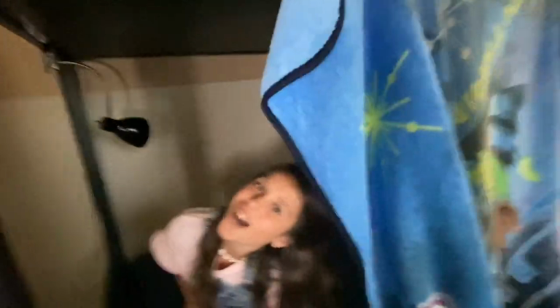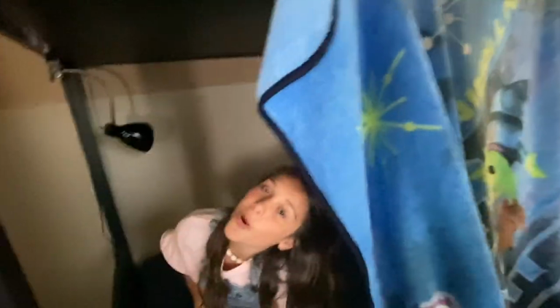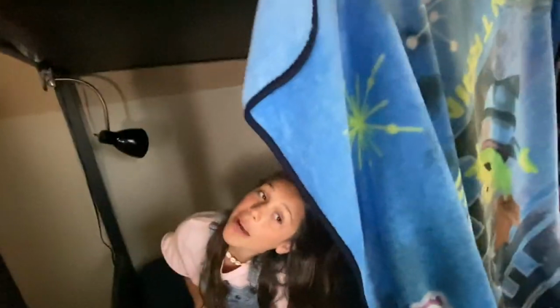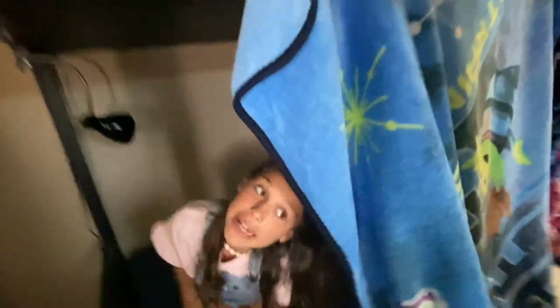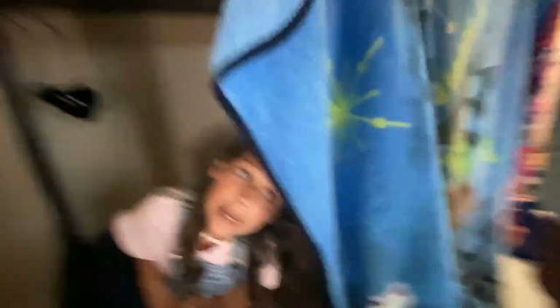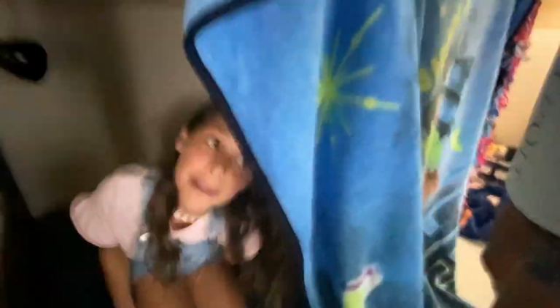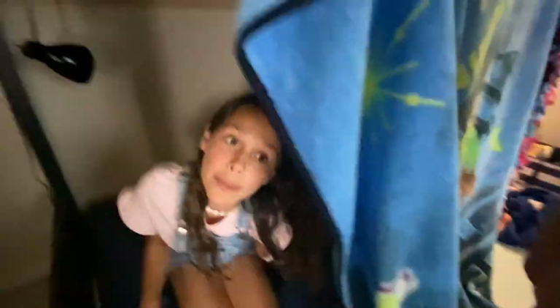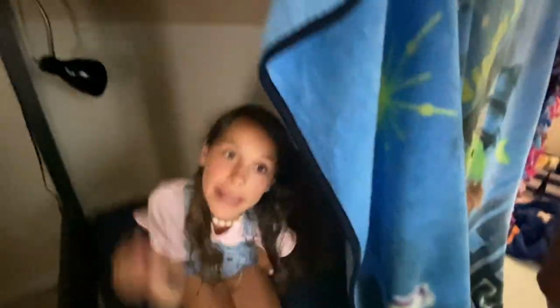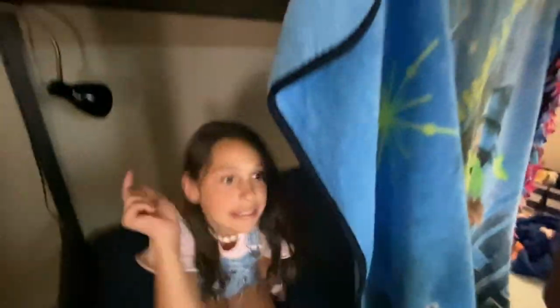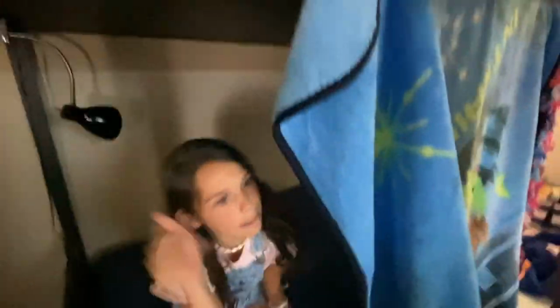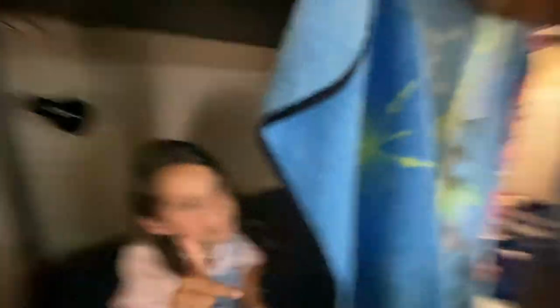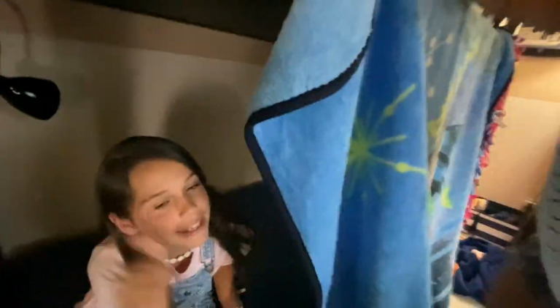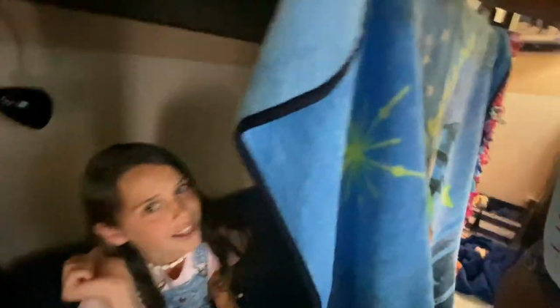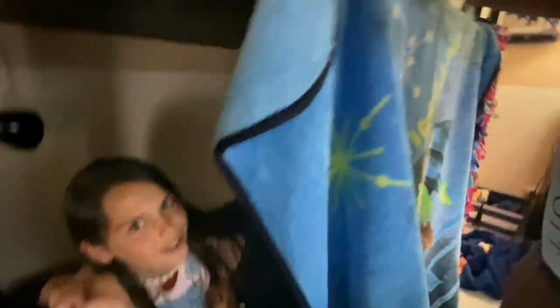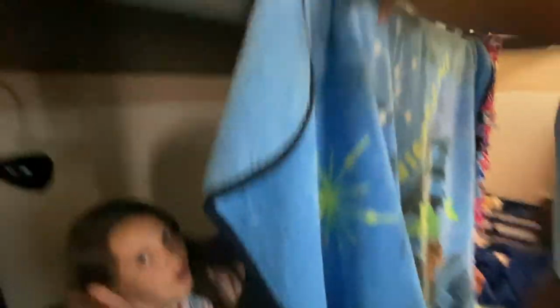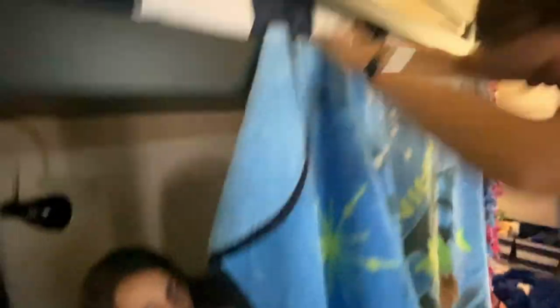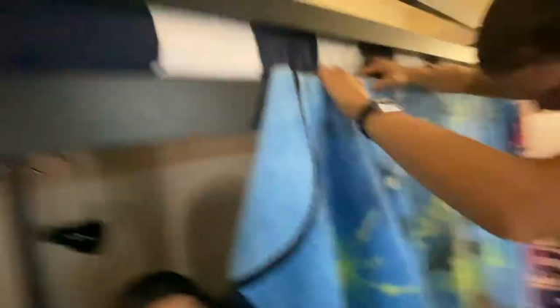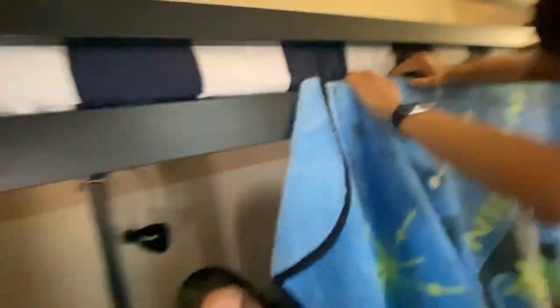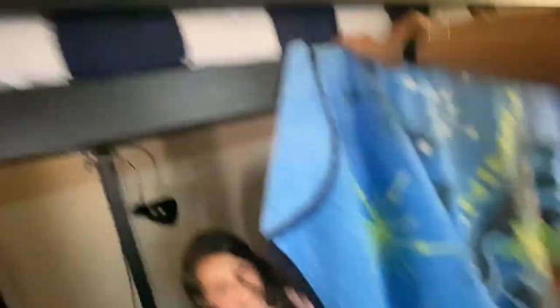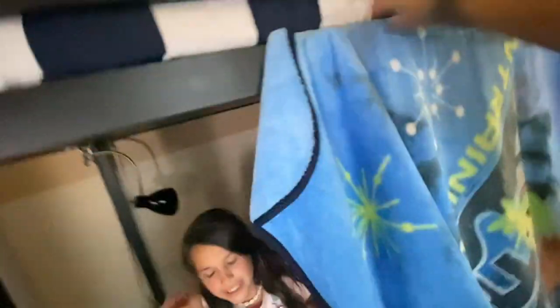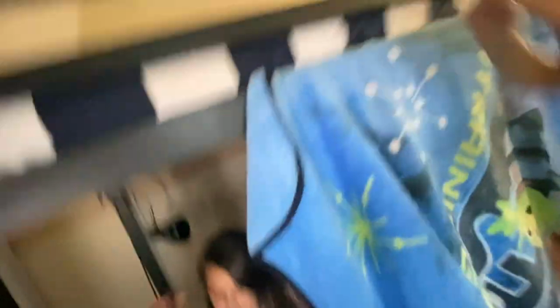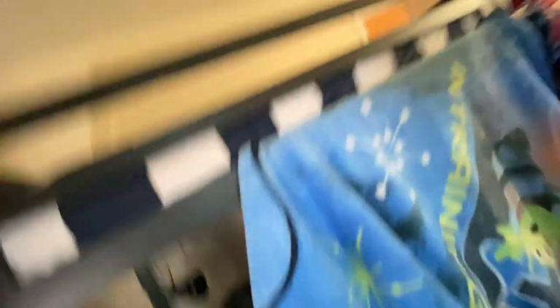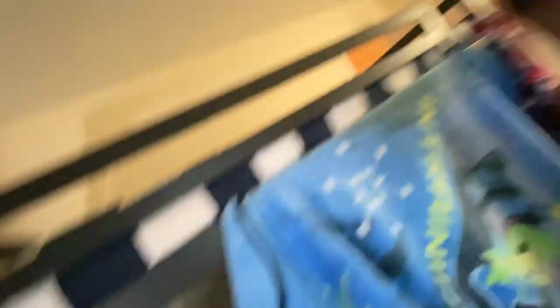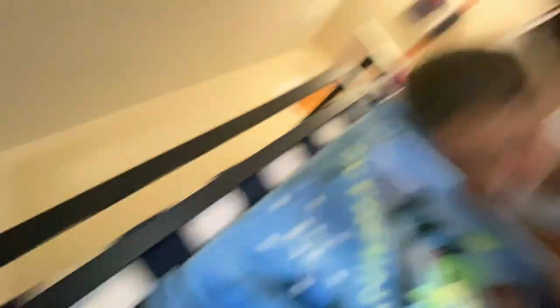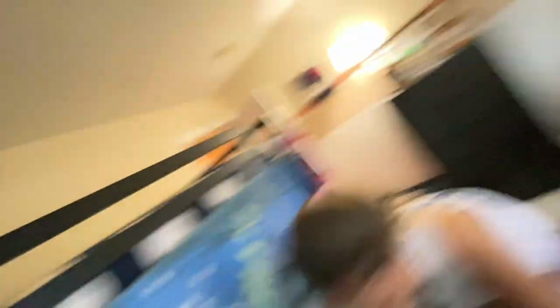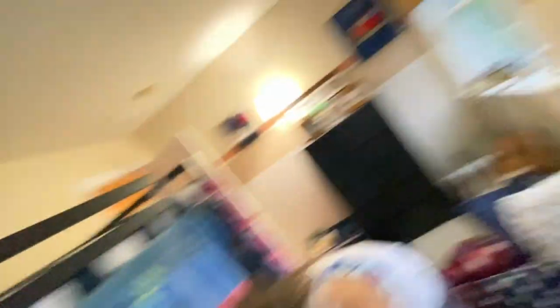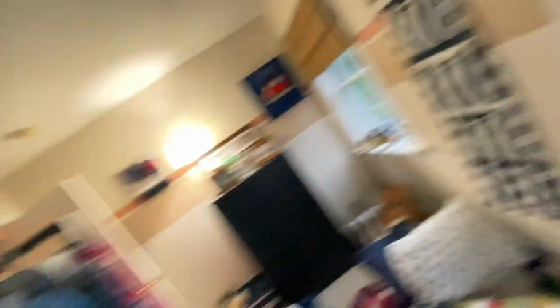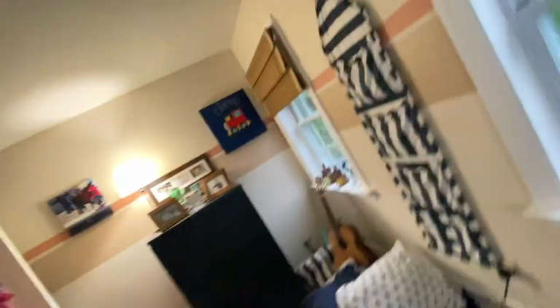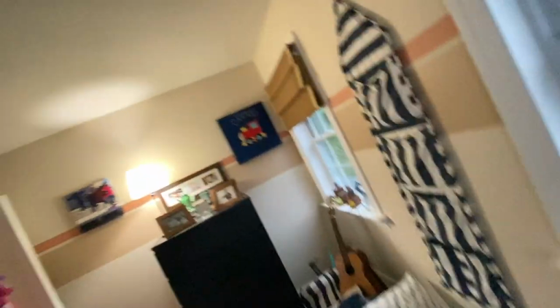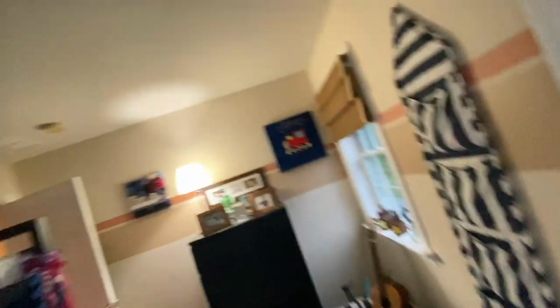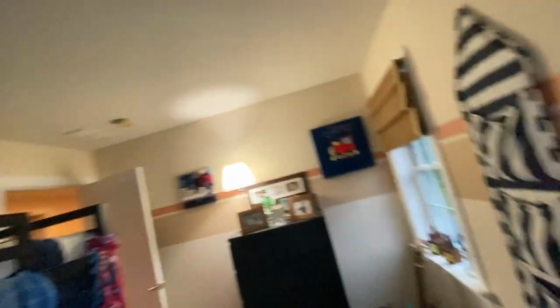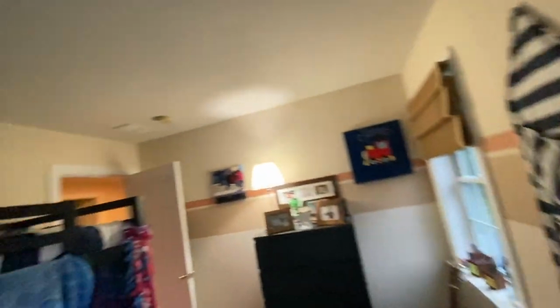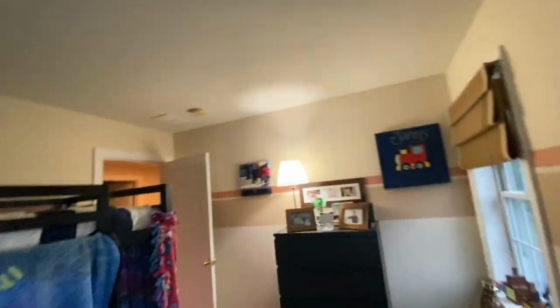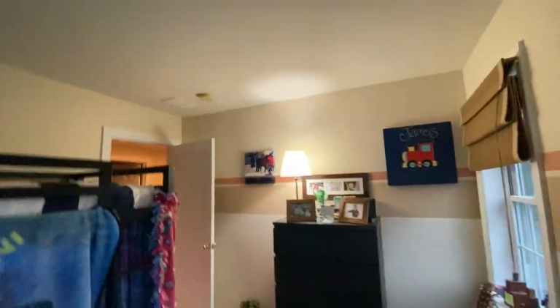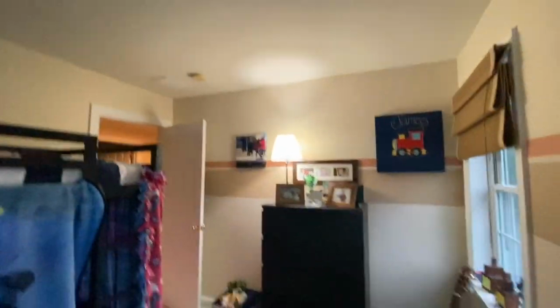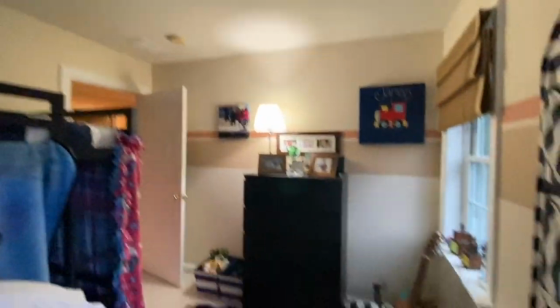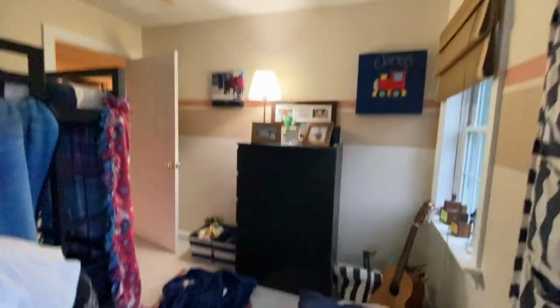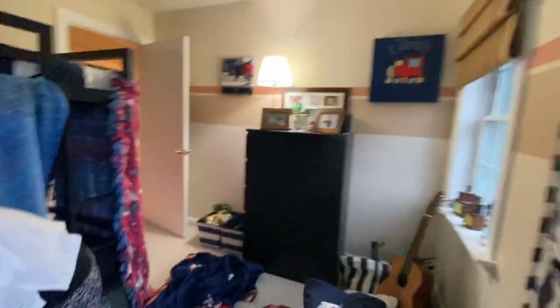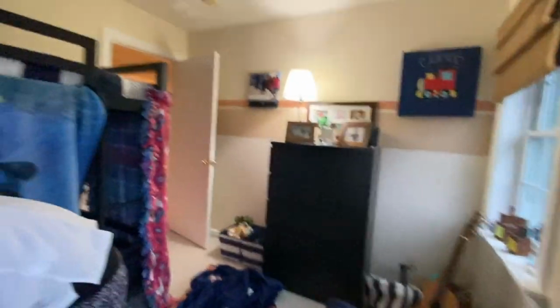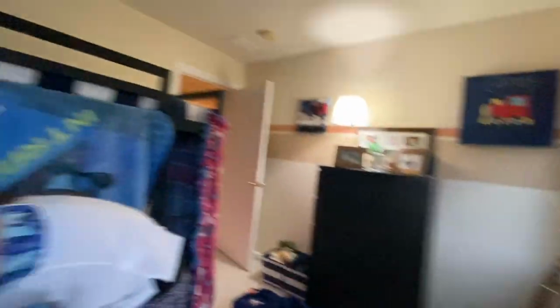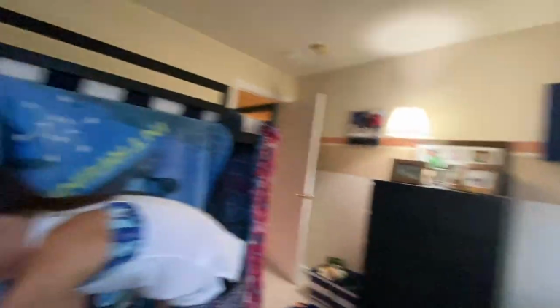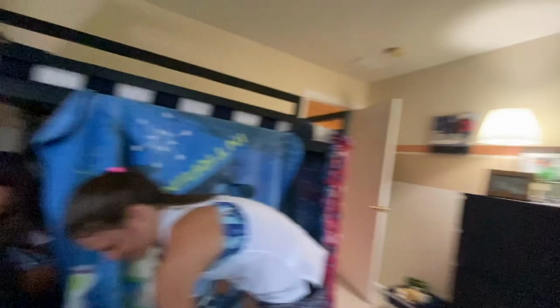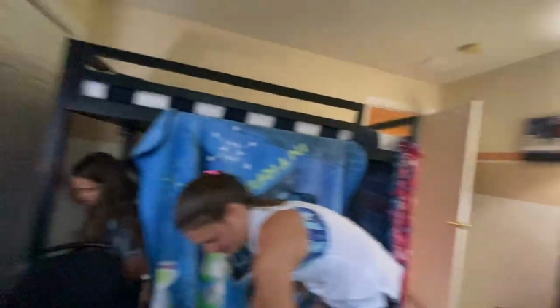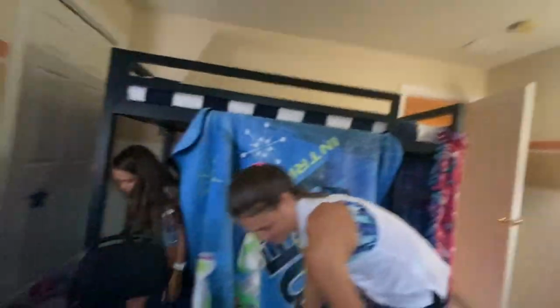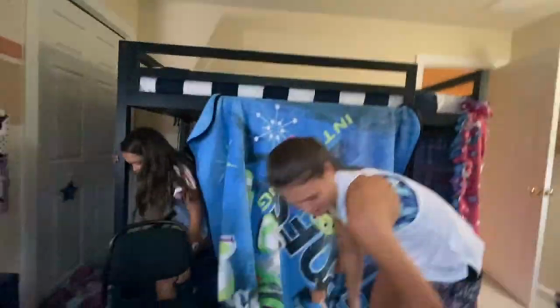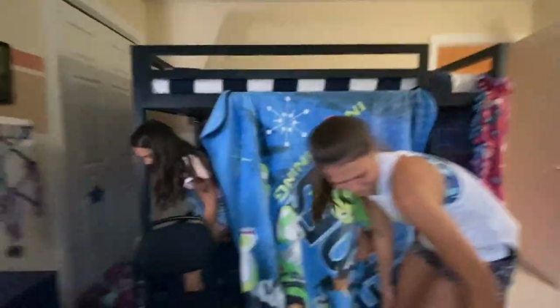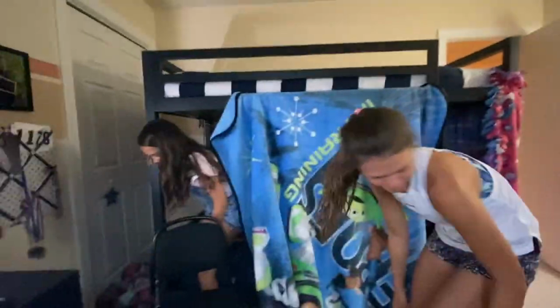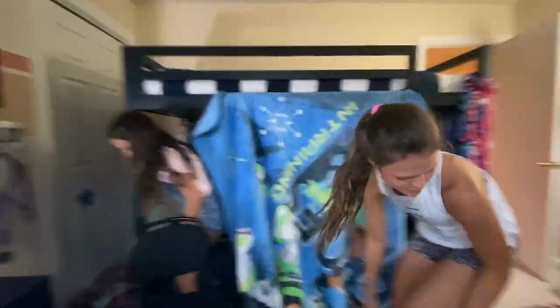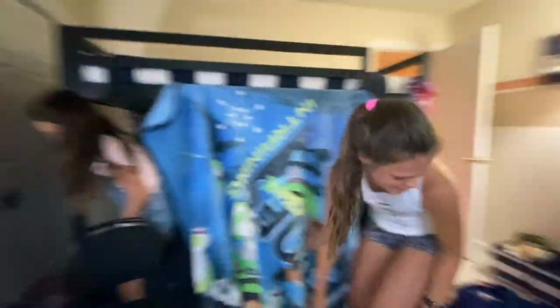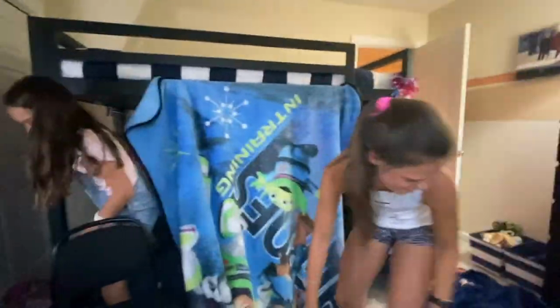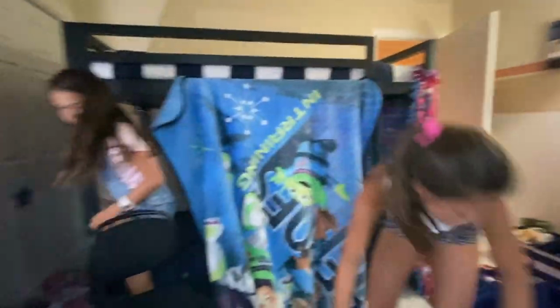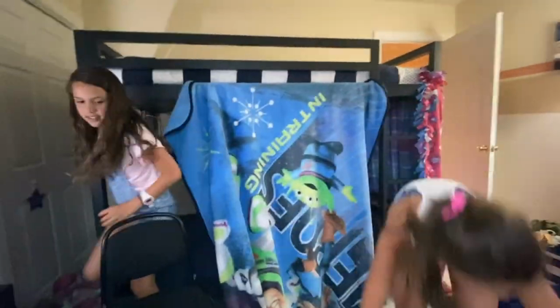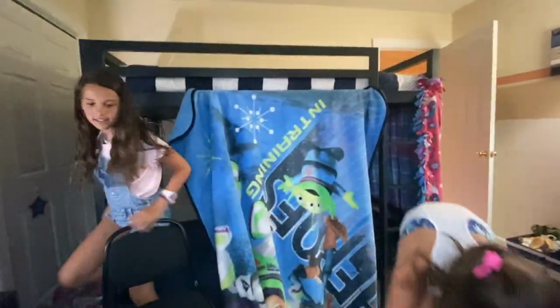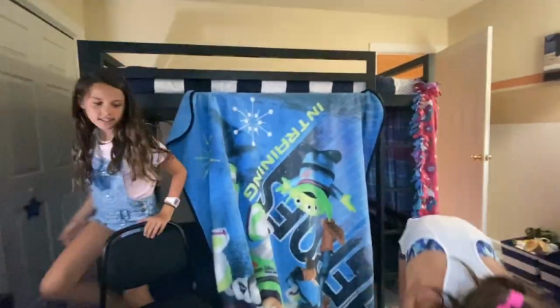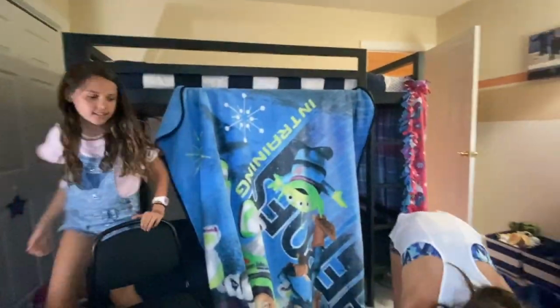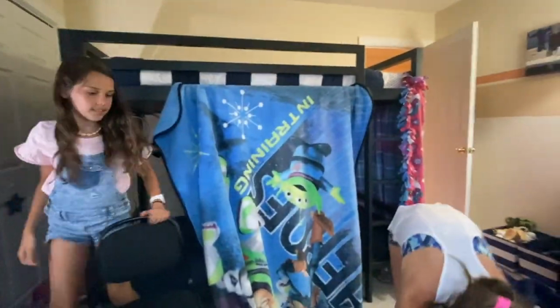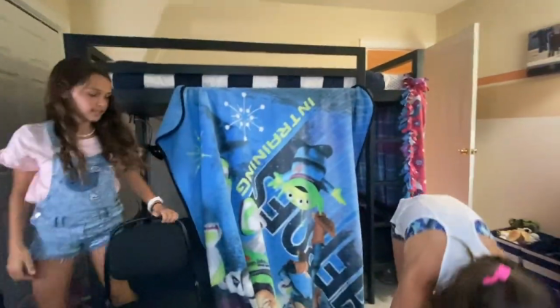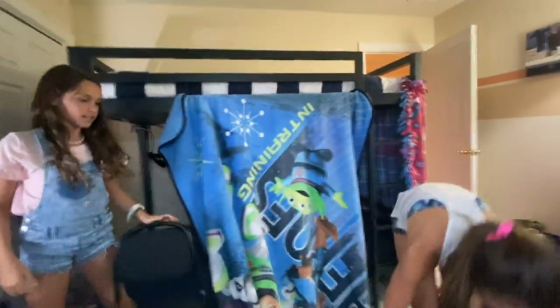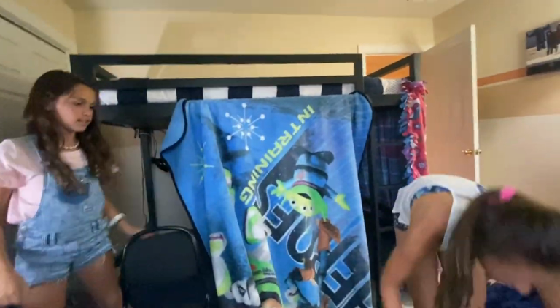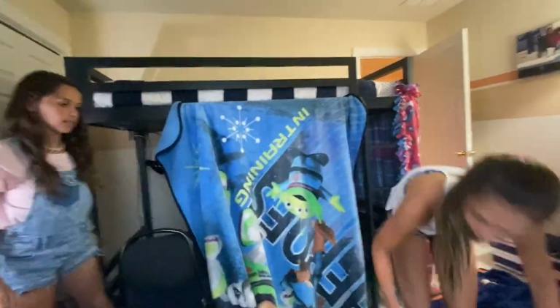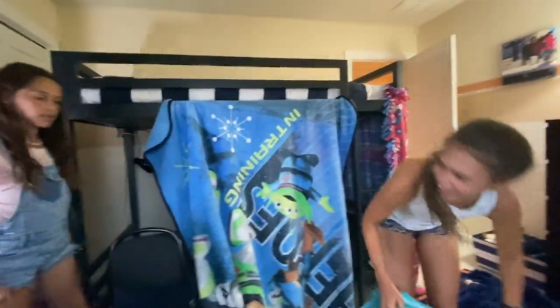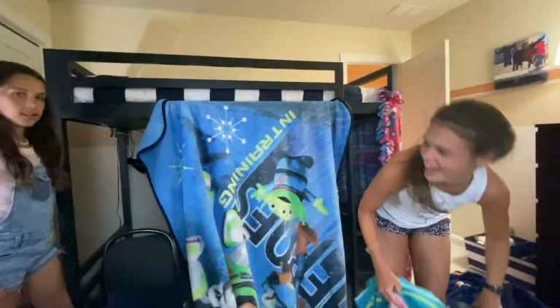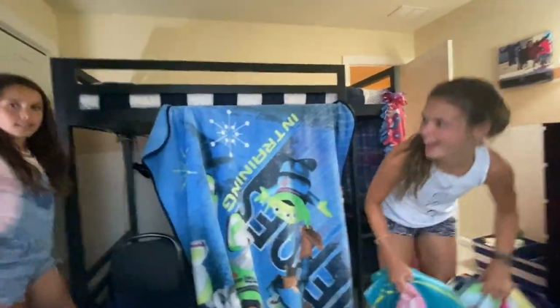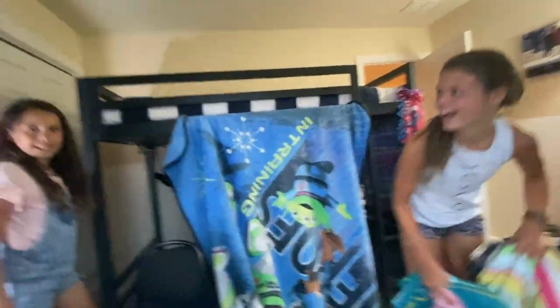So we're going to be doing camping, an all-nighter in here — well, not an all-nighter, just a little bit. We're going to sleep. Okay, back into the time-lapse.